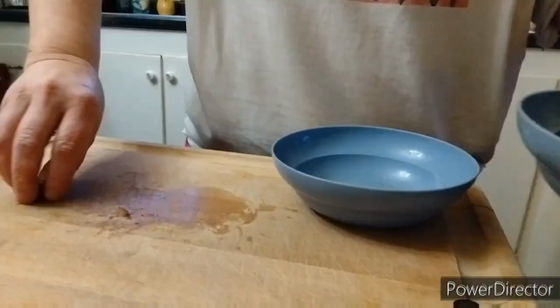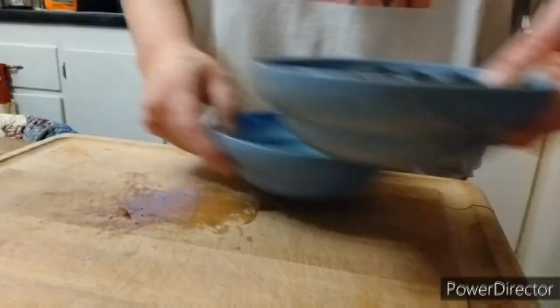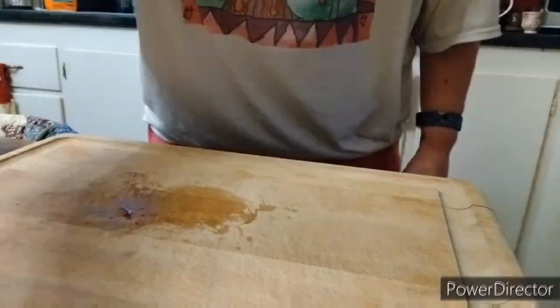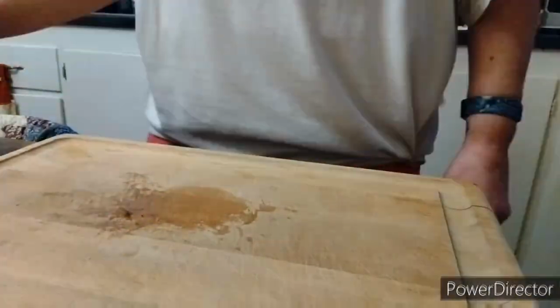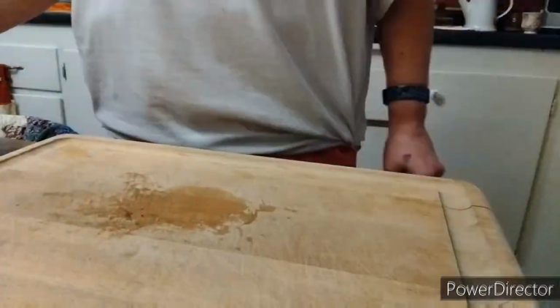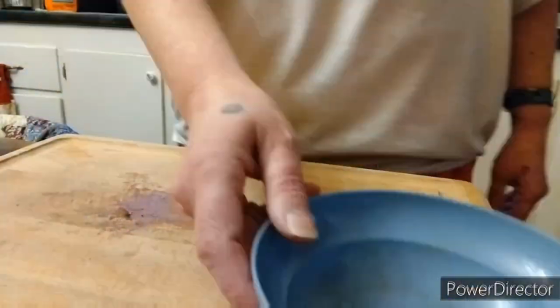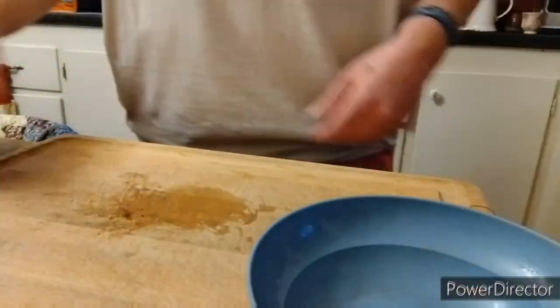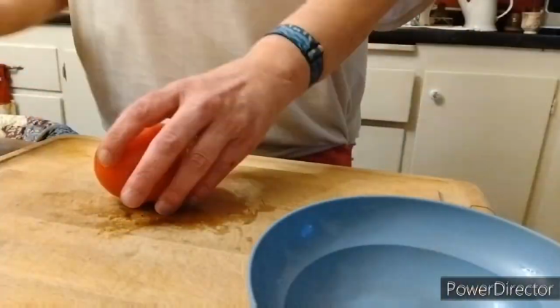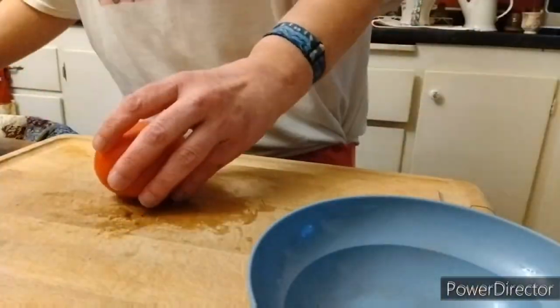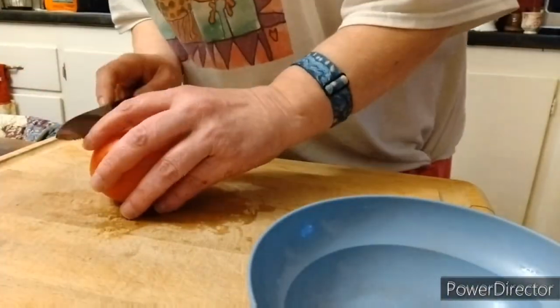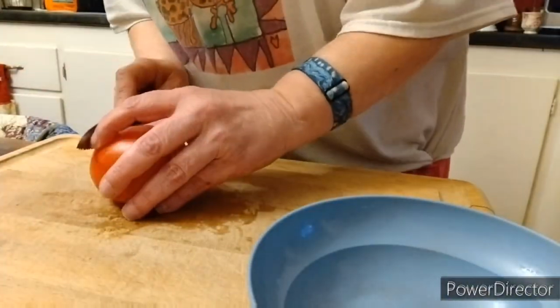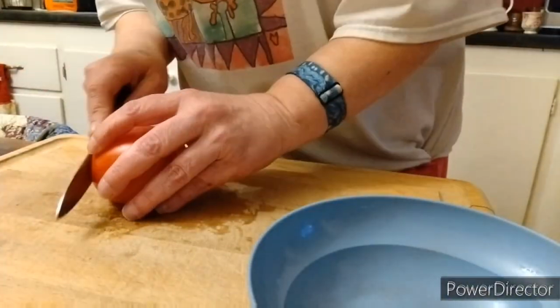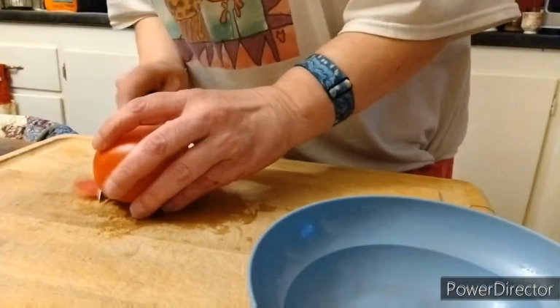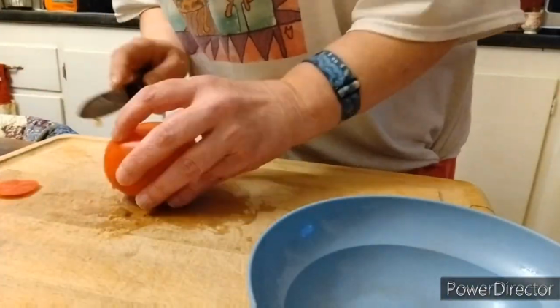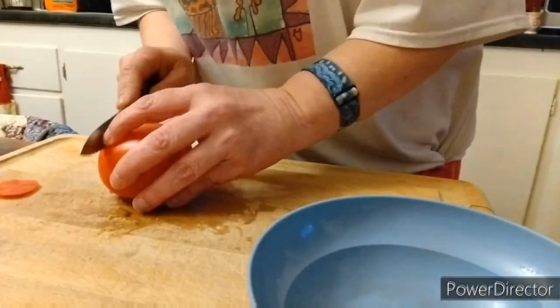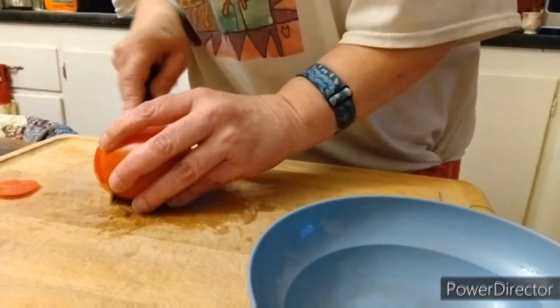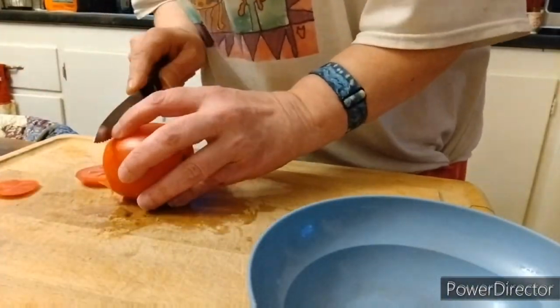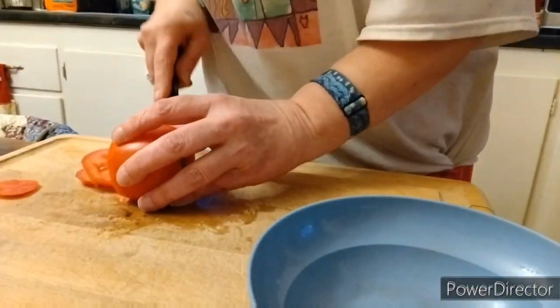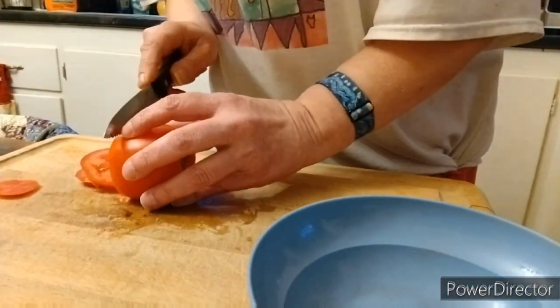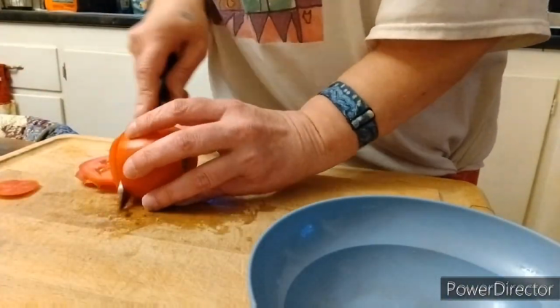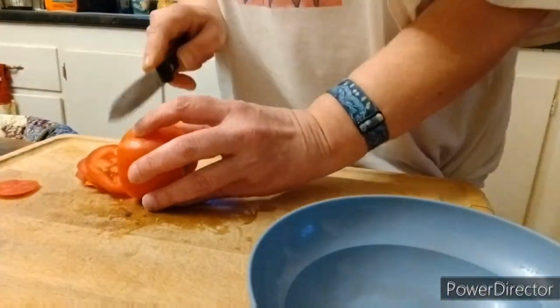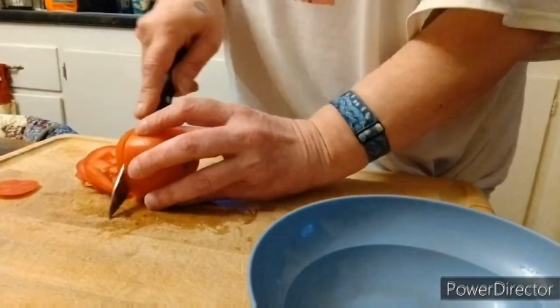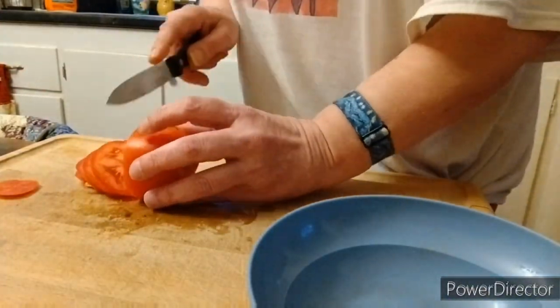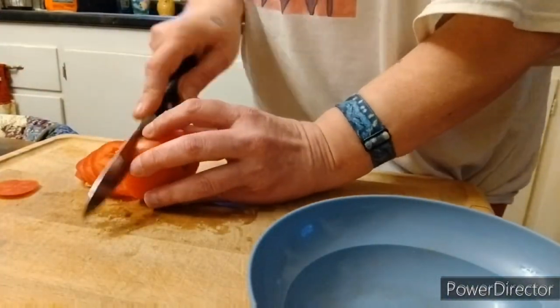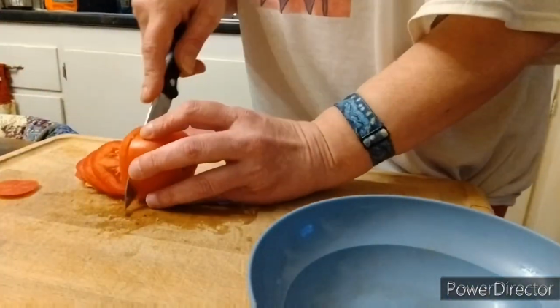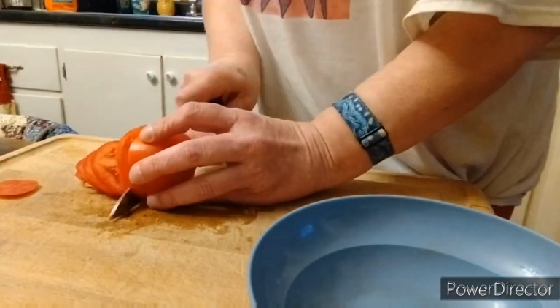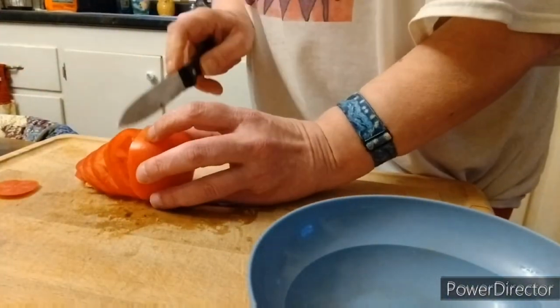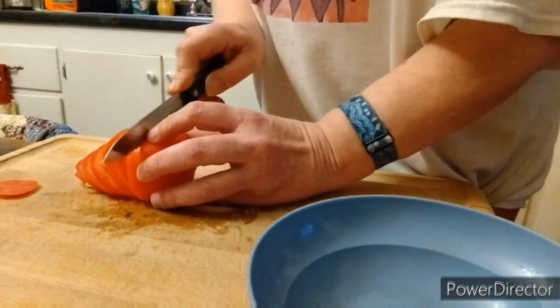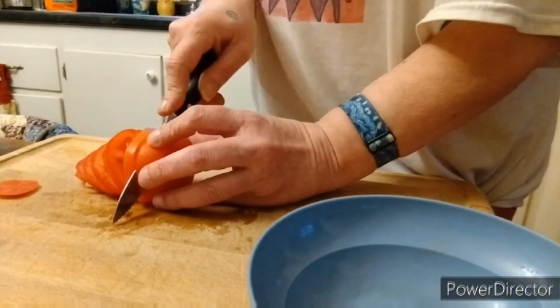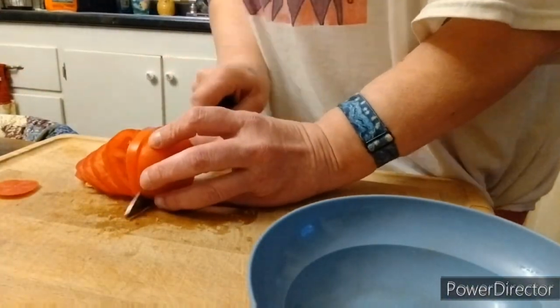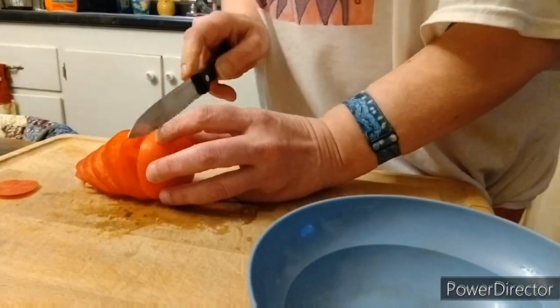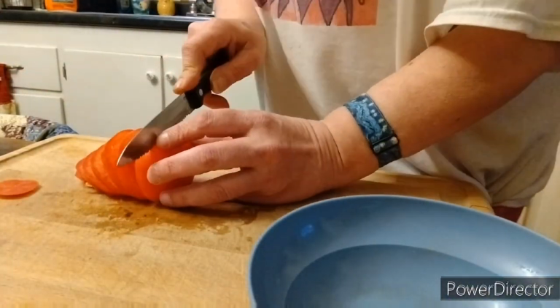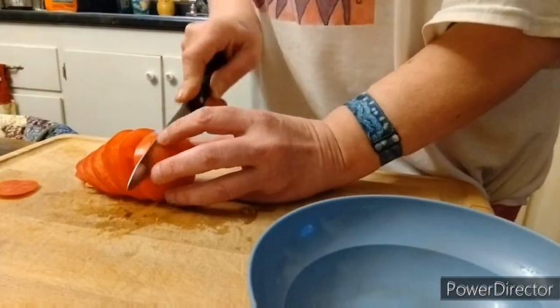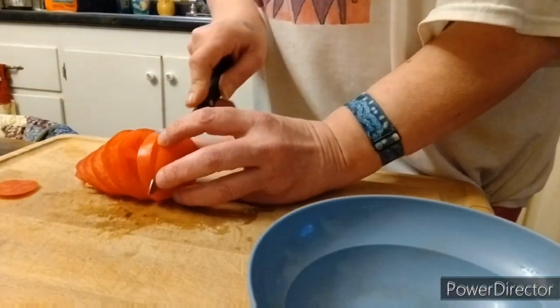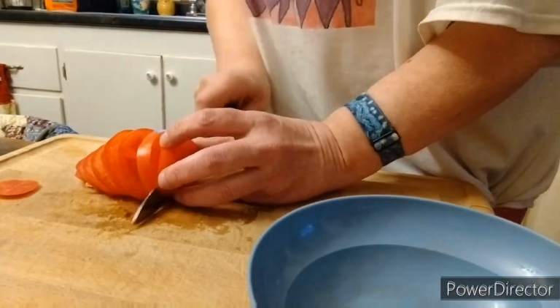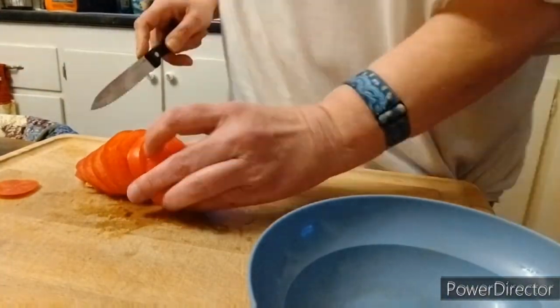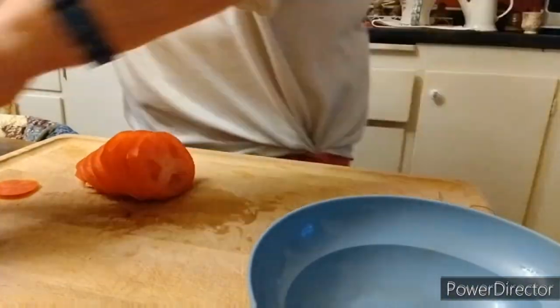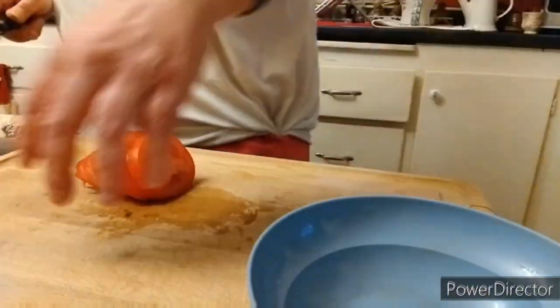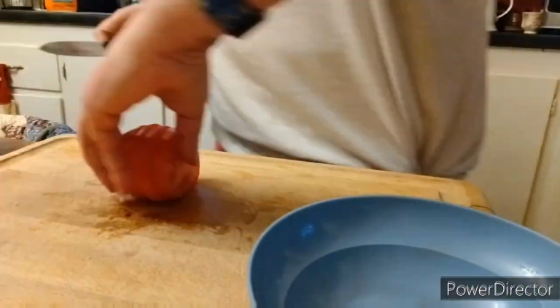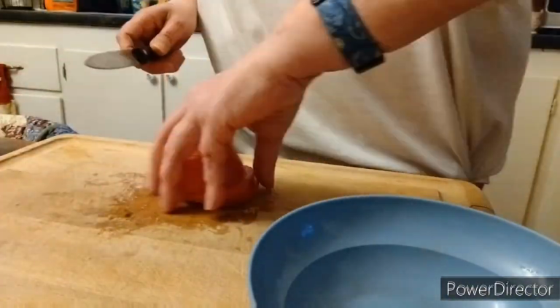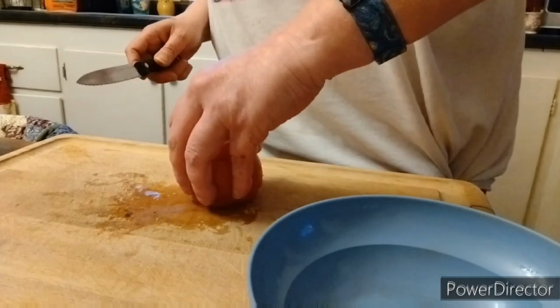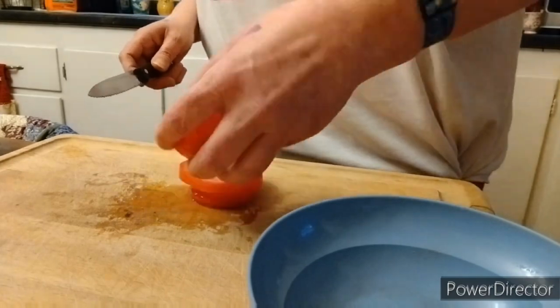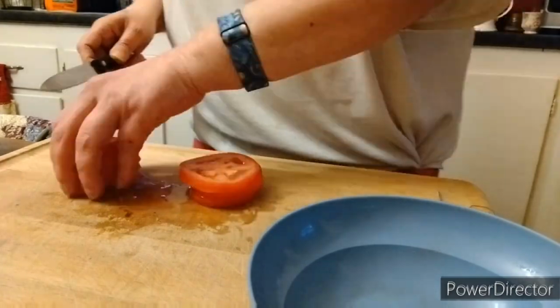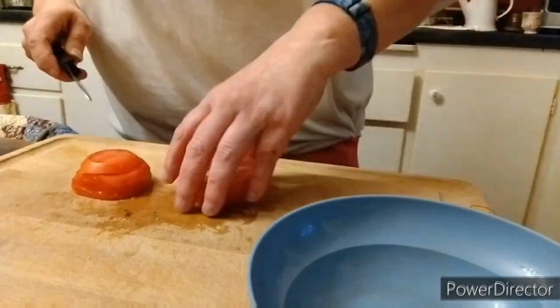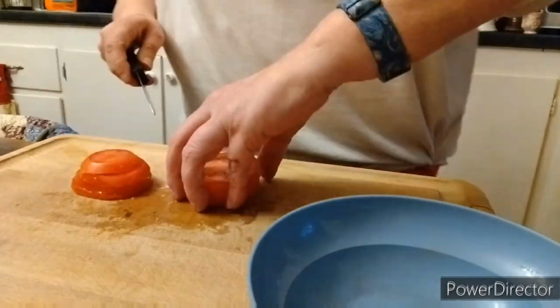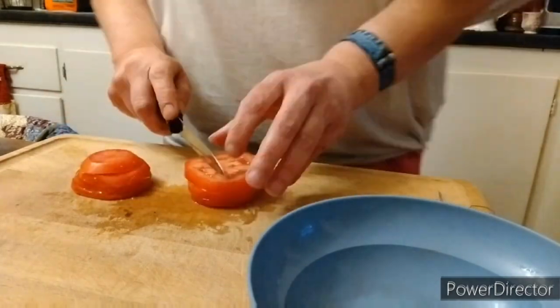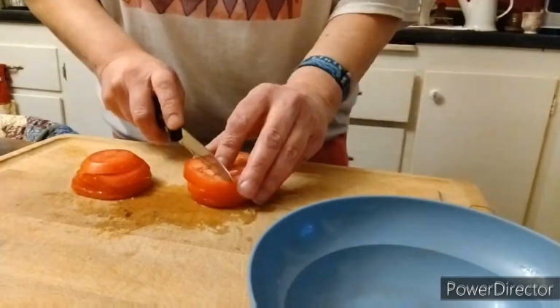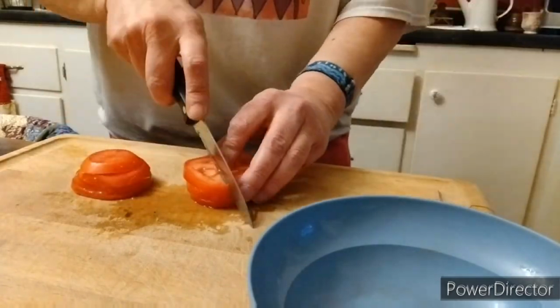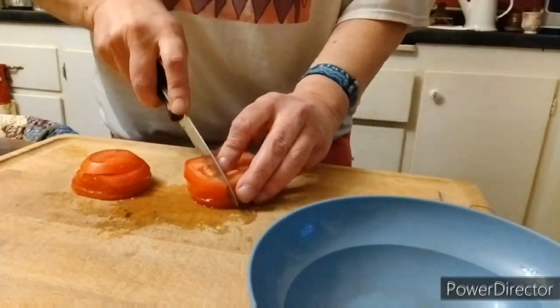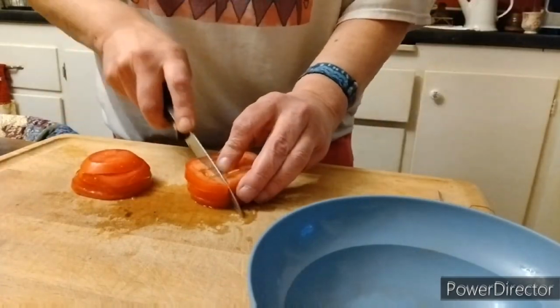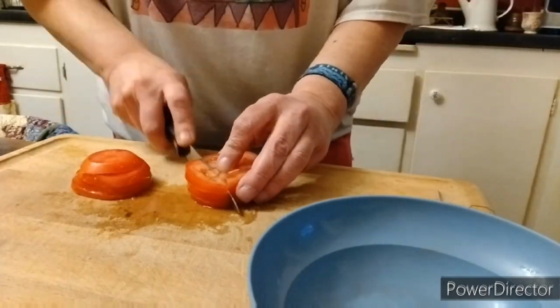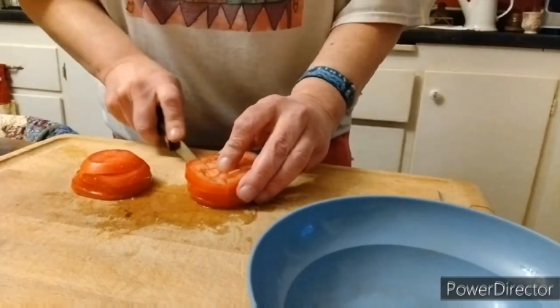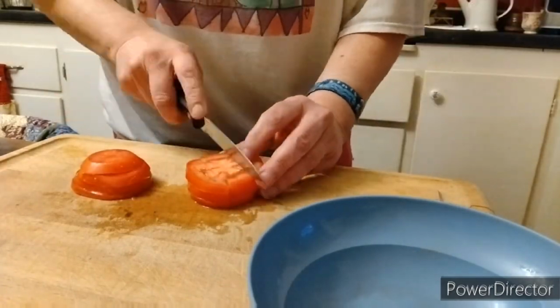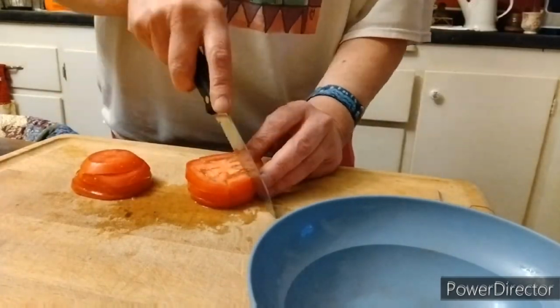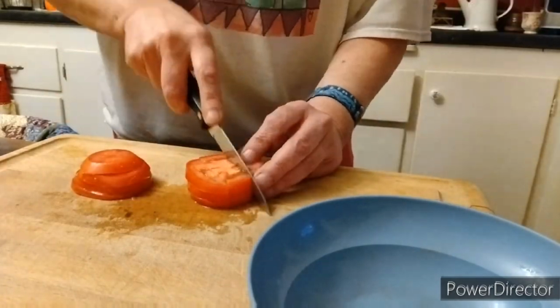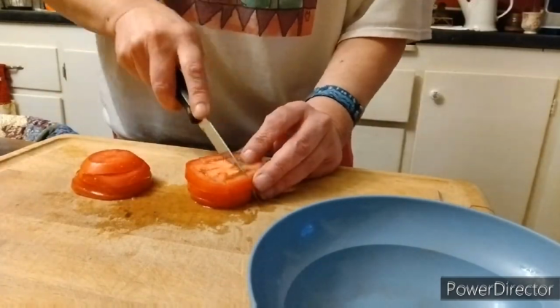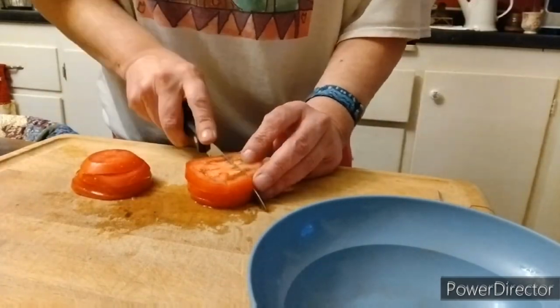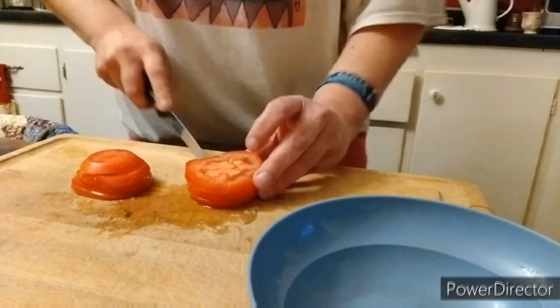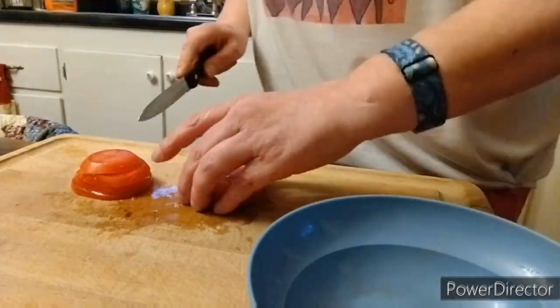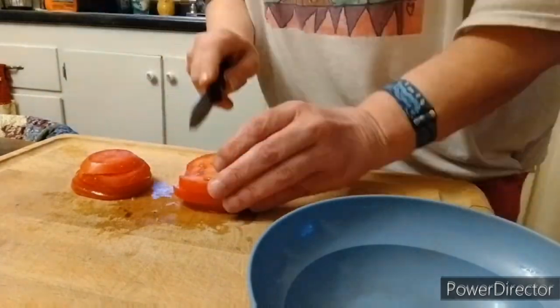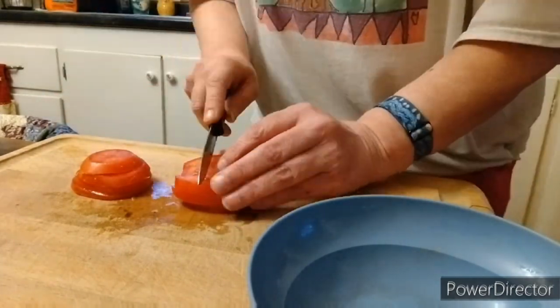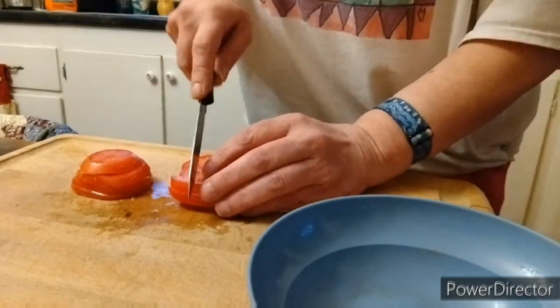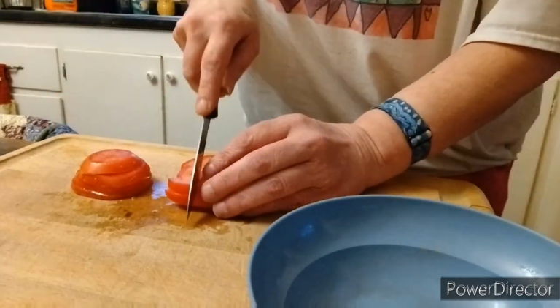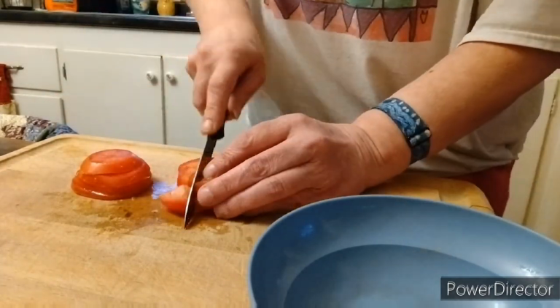Next we're gonna chop up some tomatoes. Those are just for a garnish, because I don't care for tomatoes.